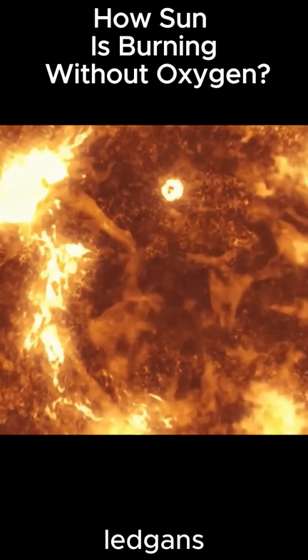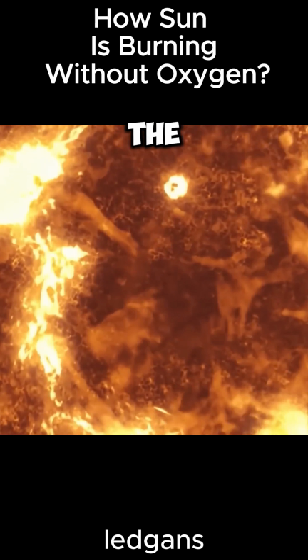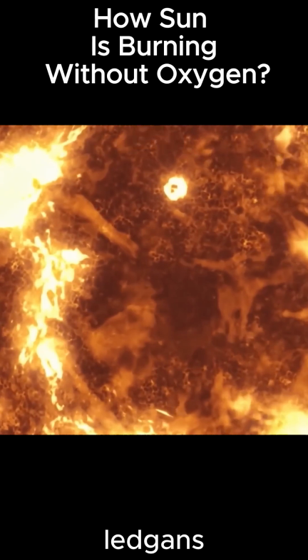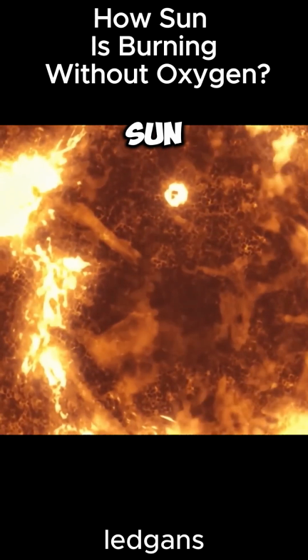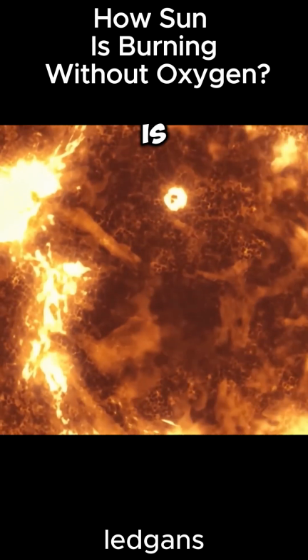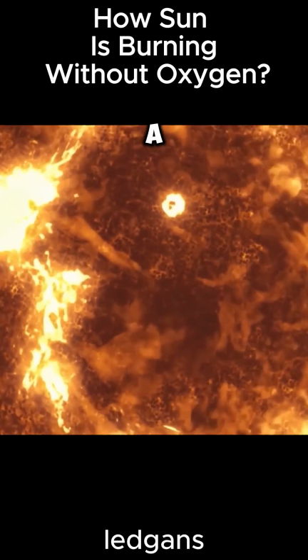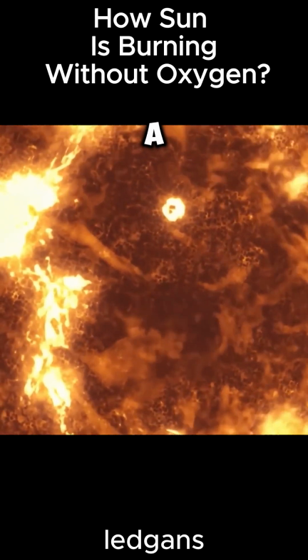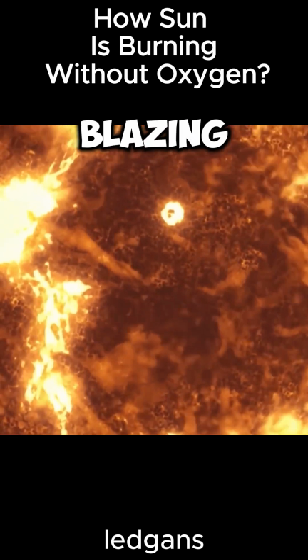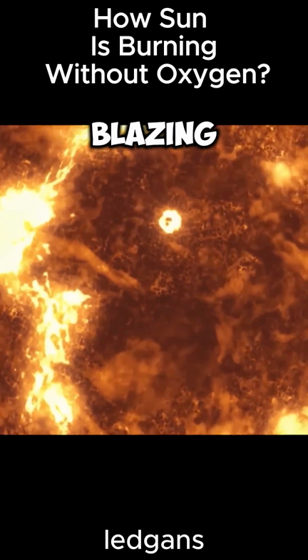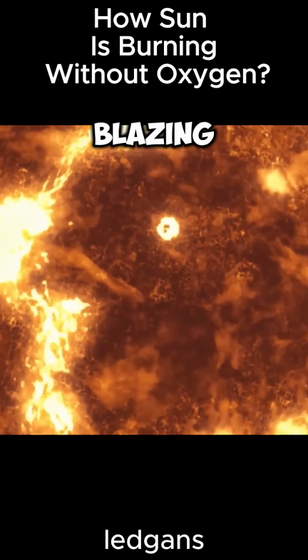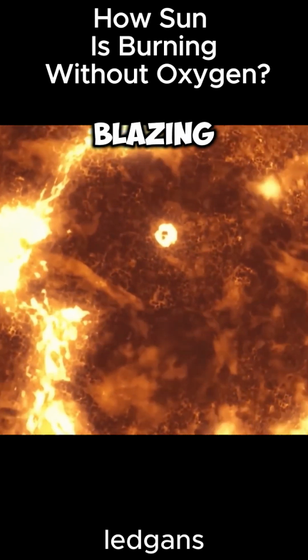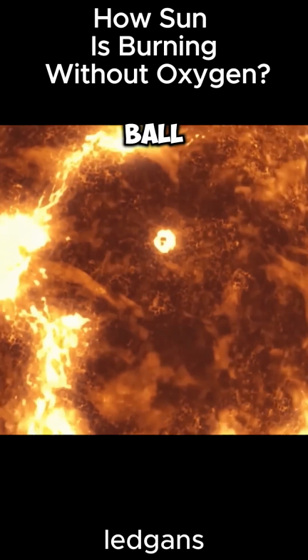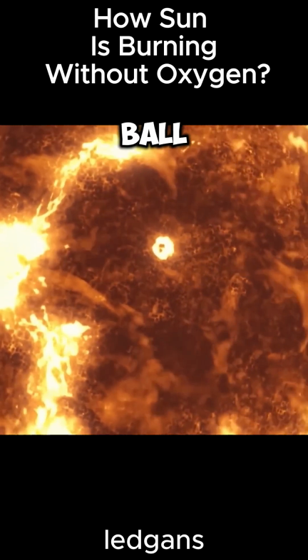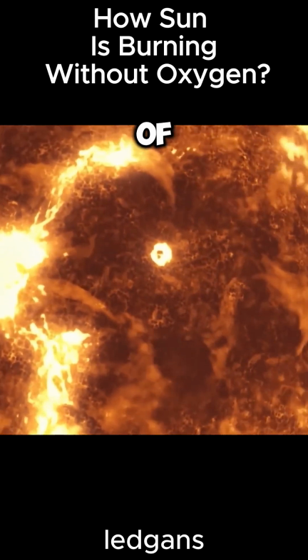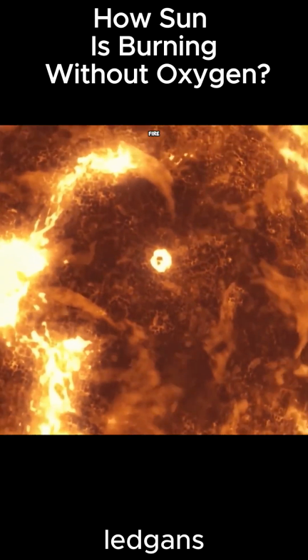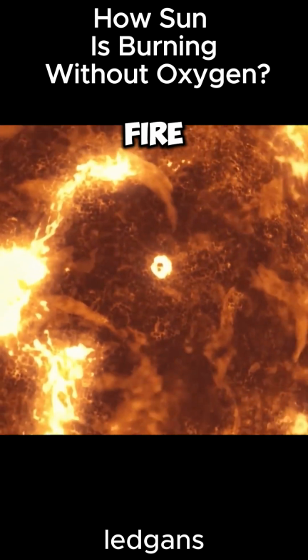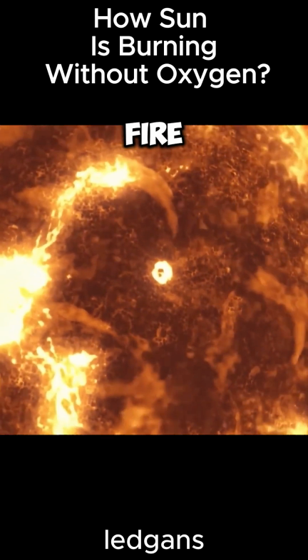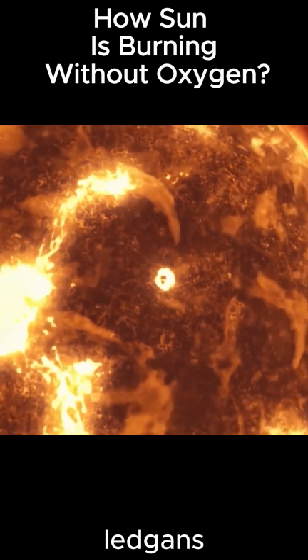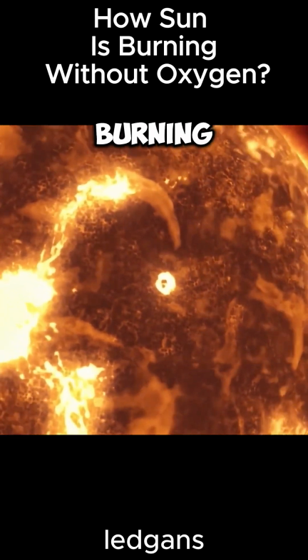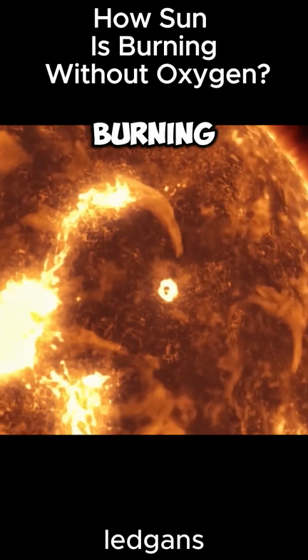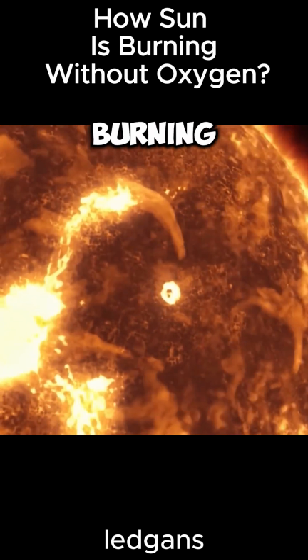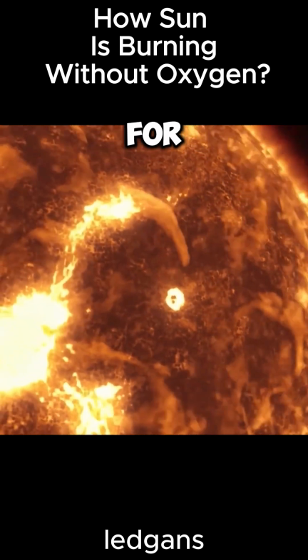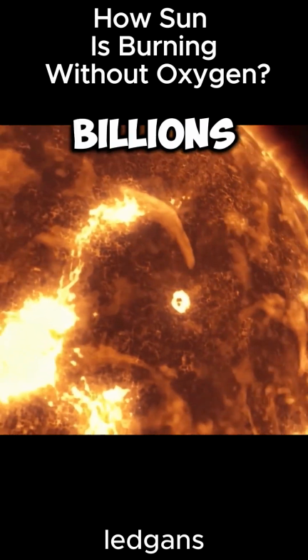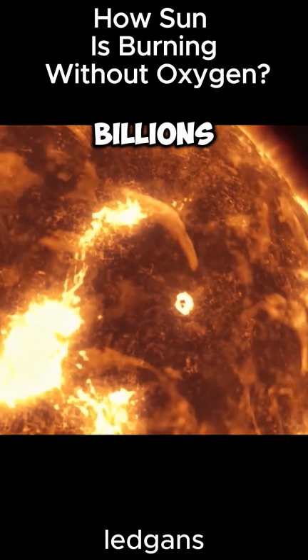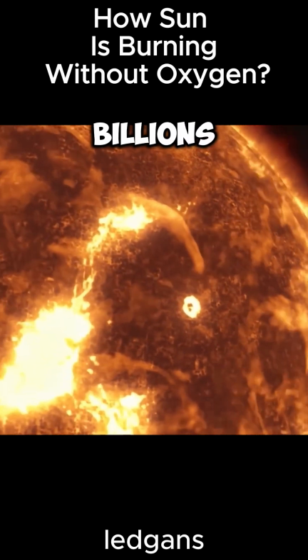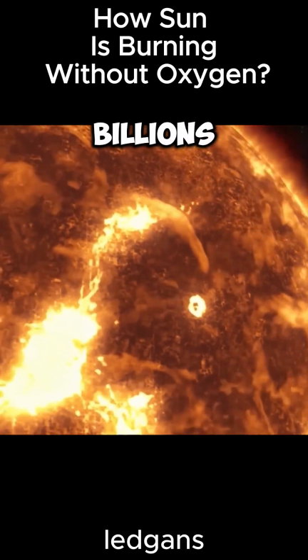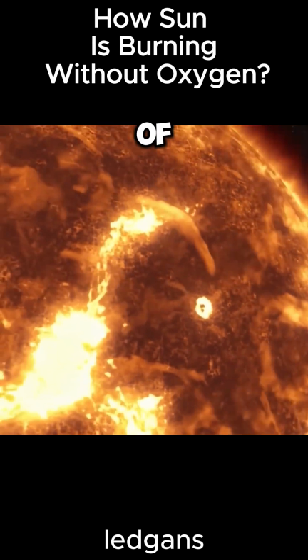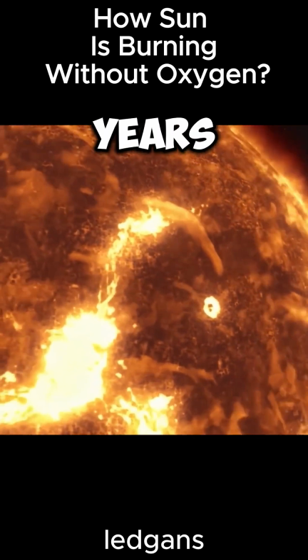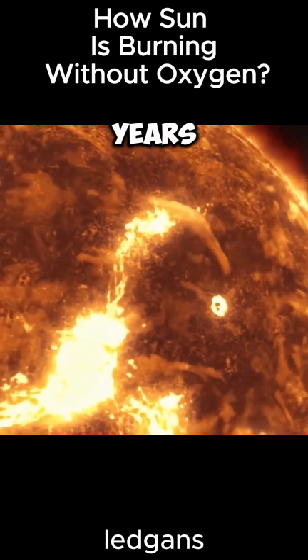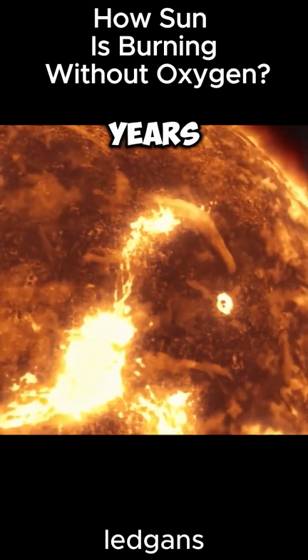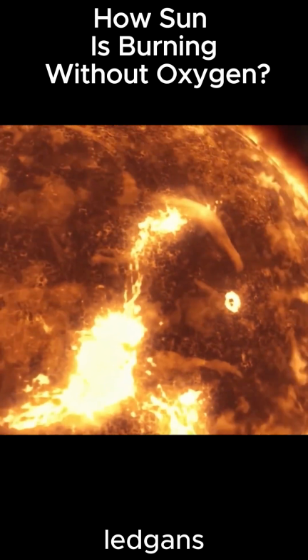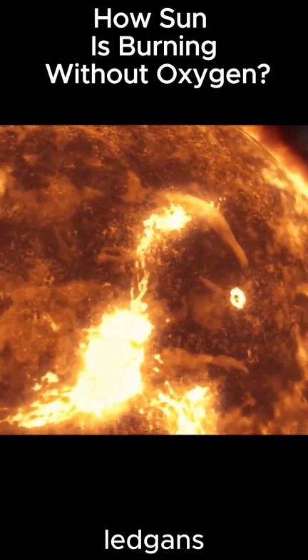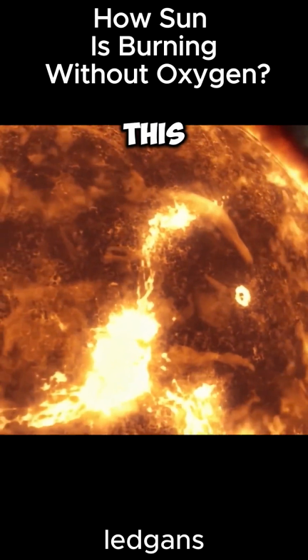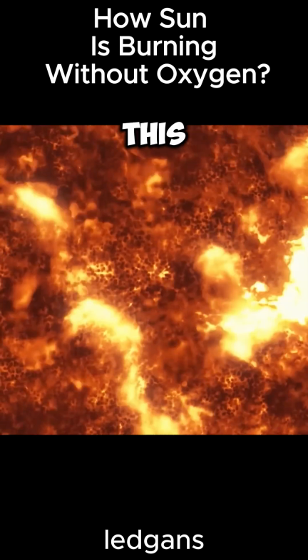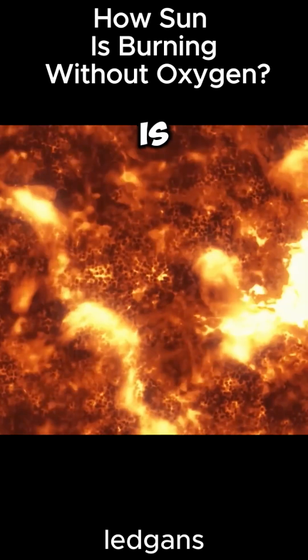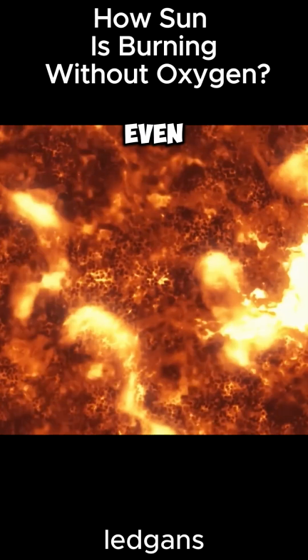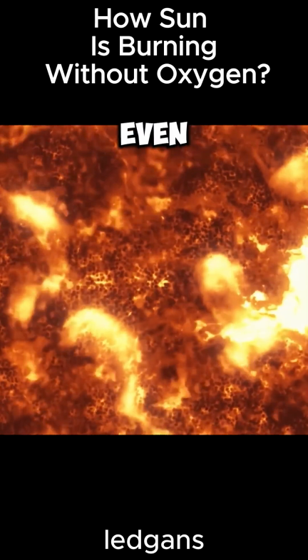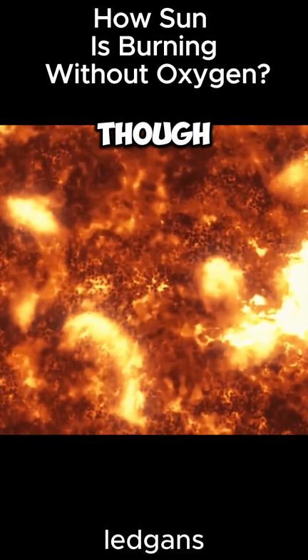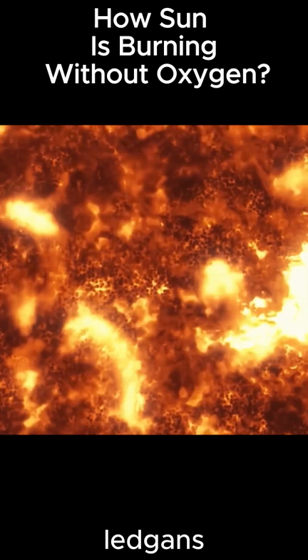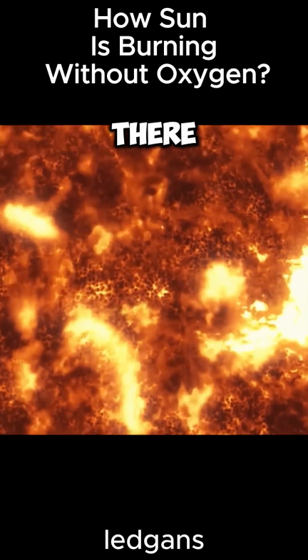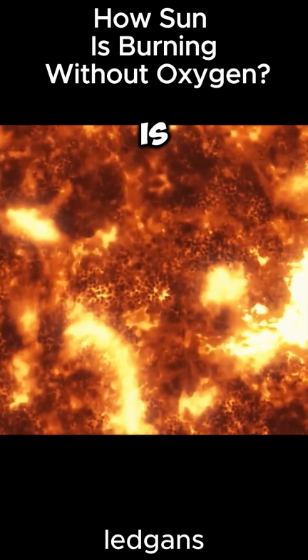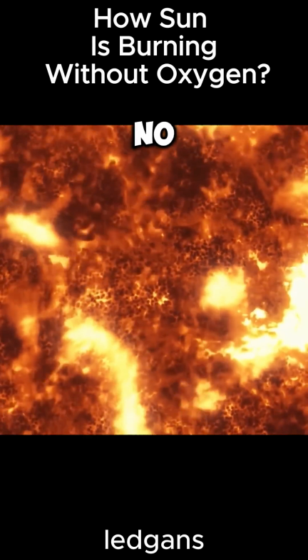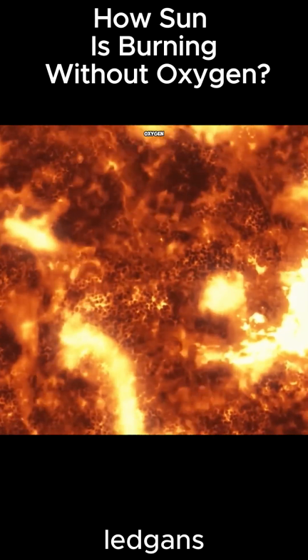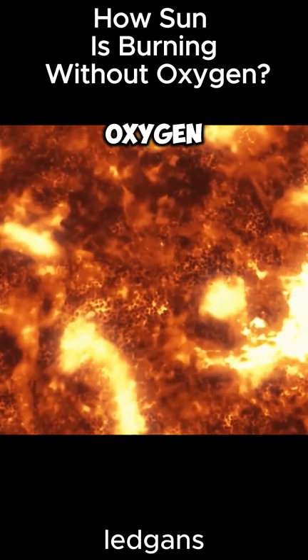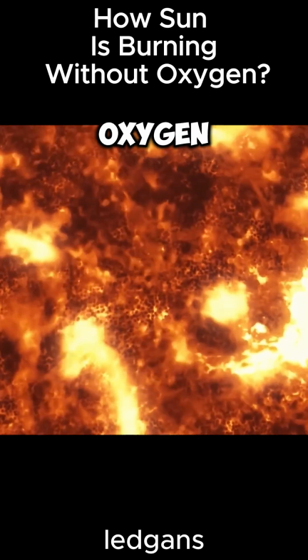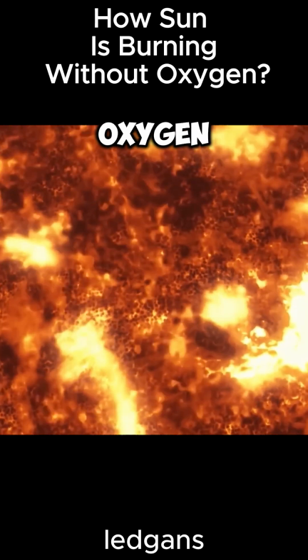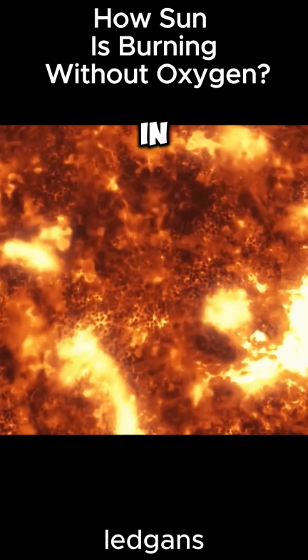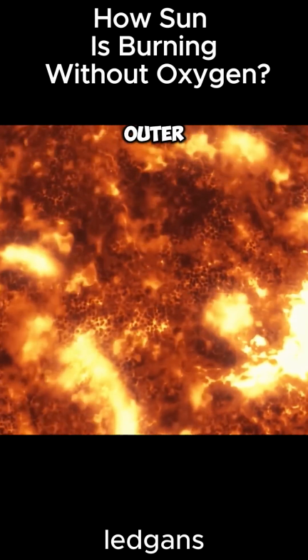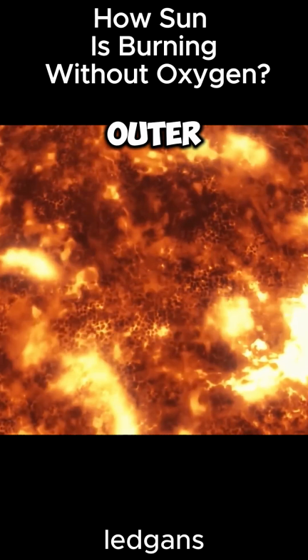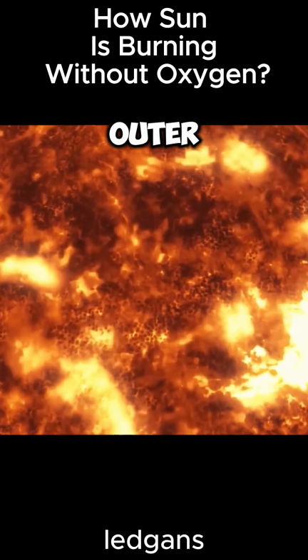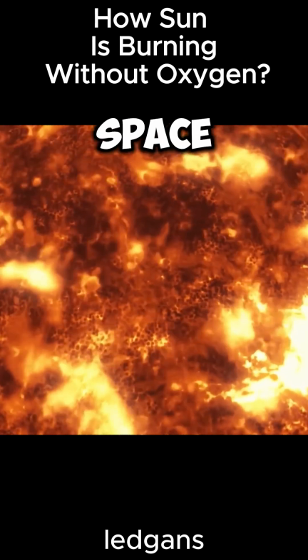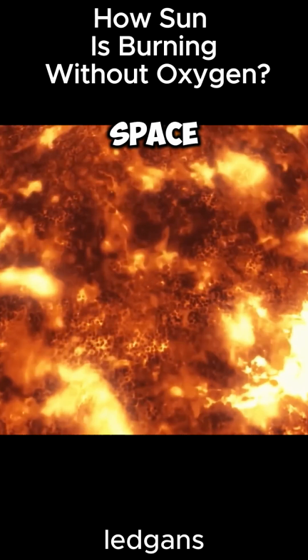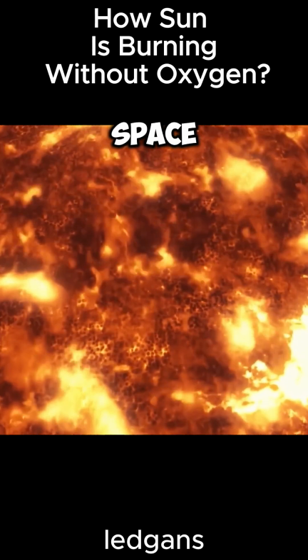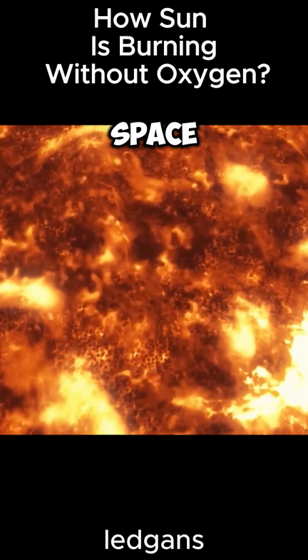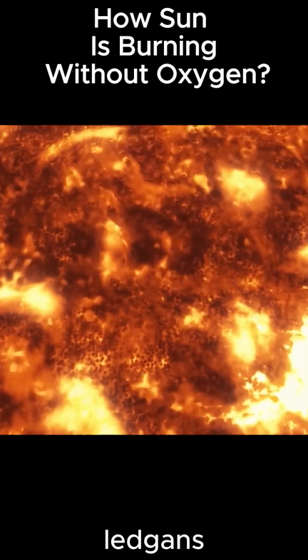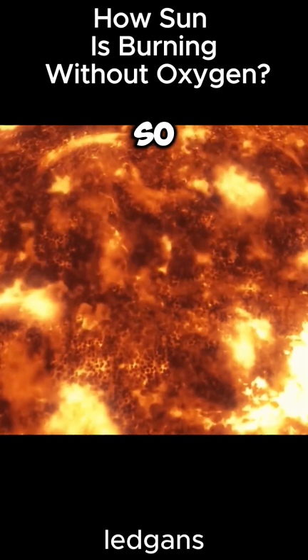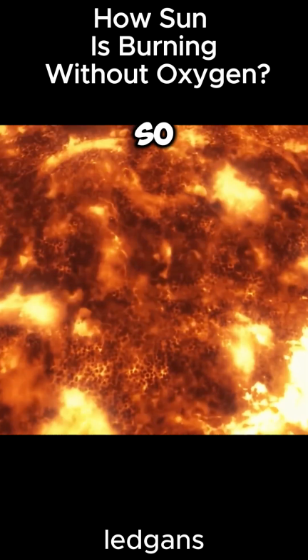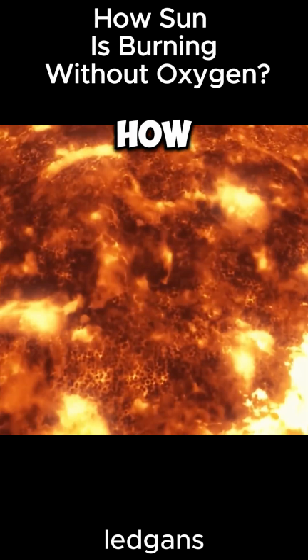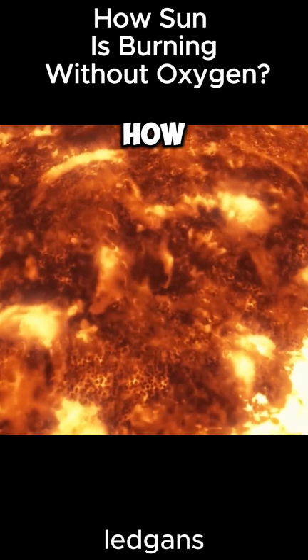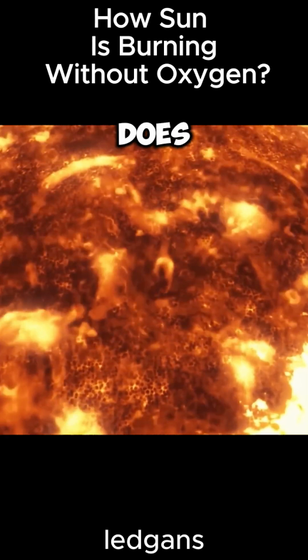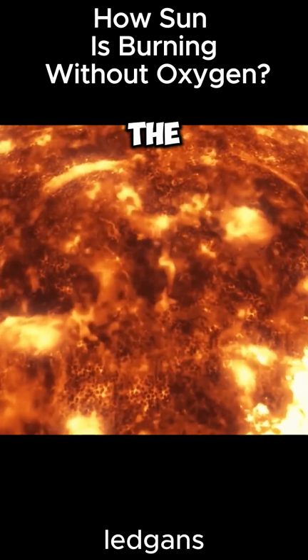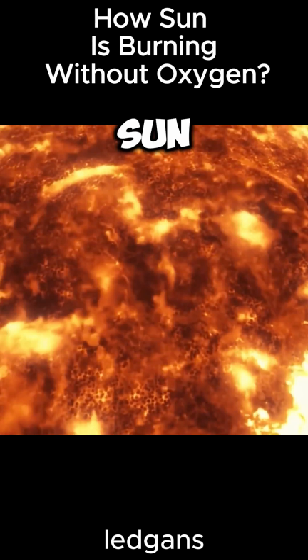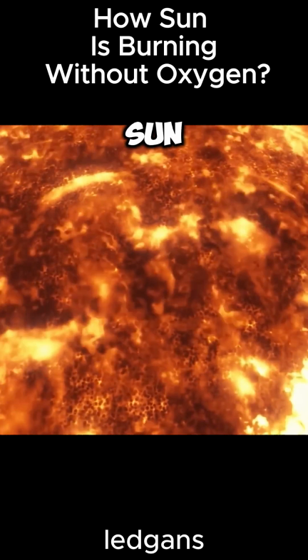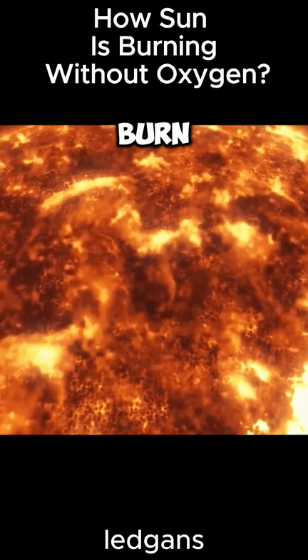The sun is a blazing ball of fire burning for billions of years, even though there is no oxygen in outer space. So how does the sun burn?